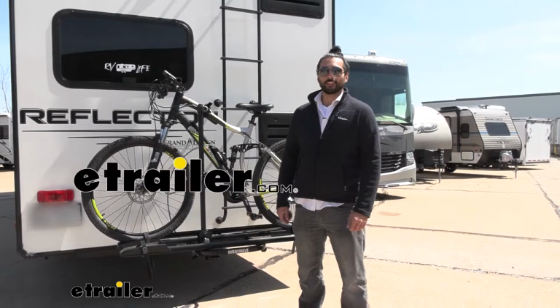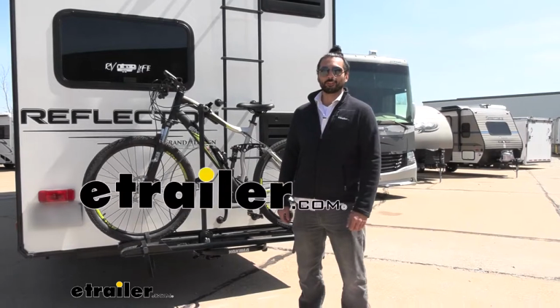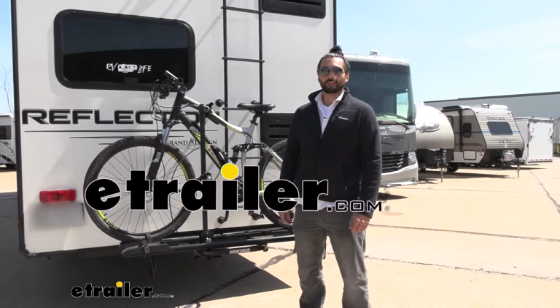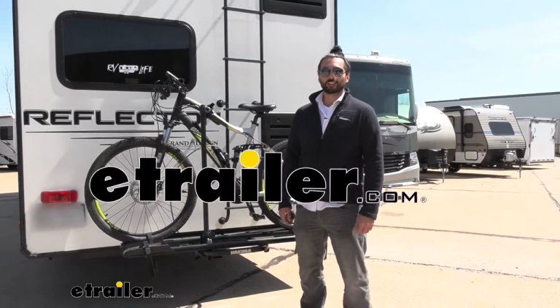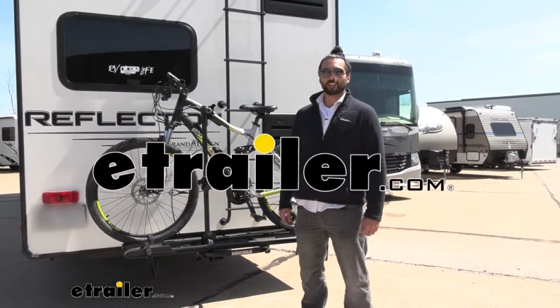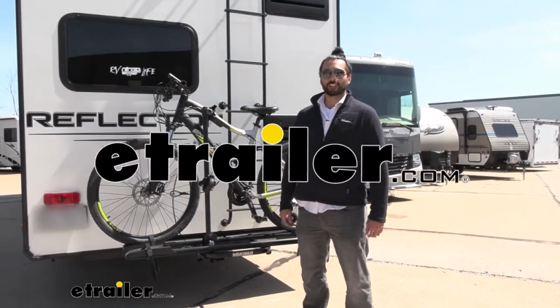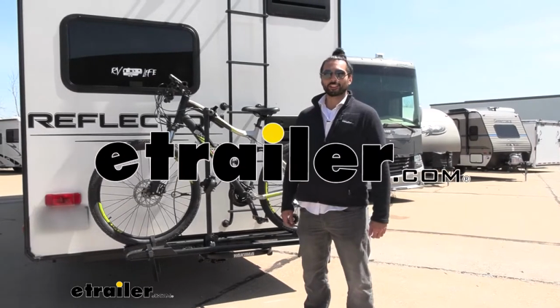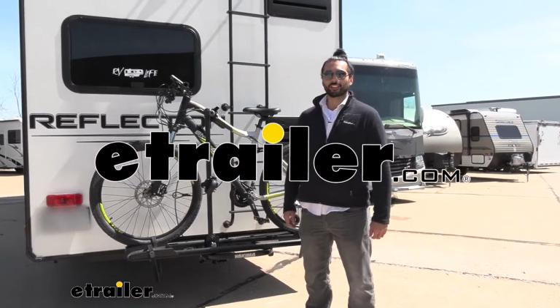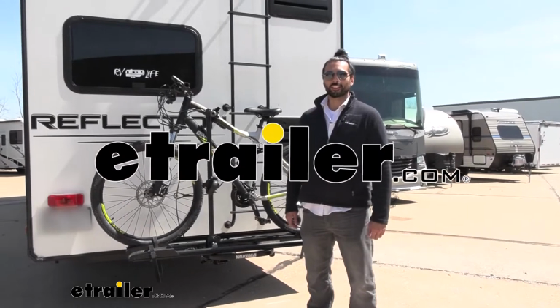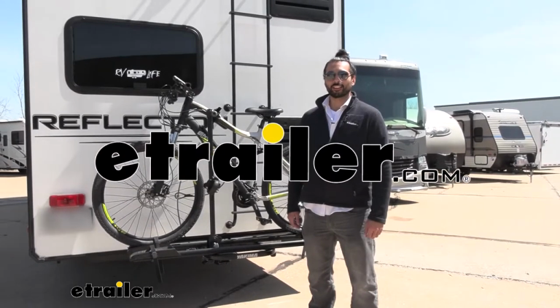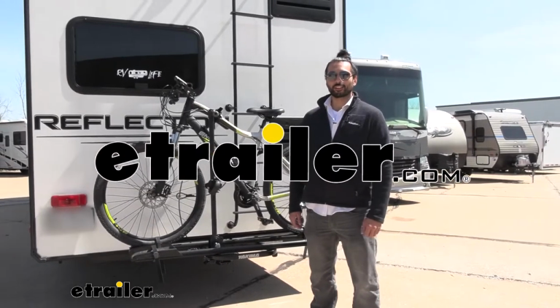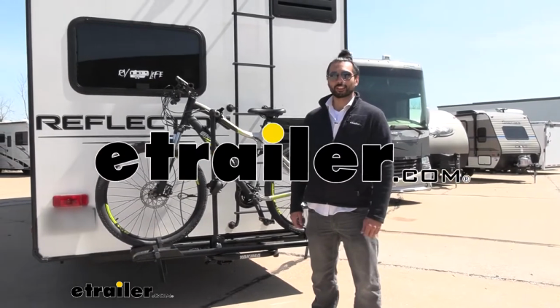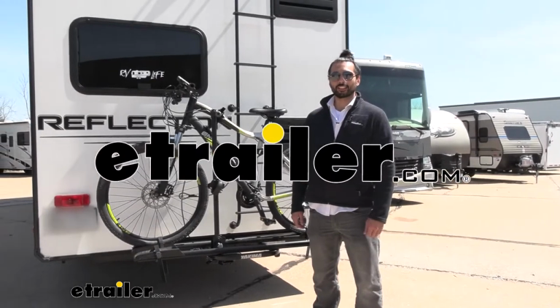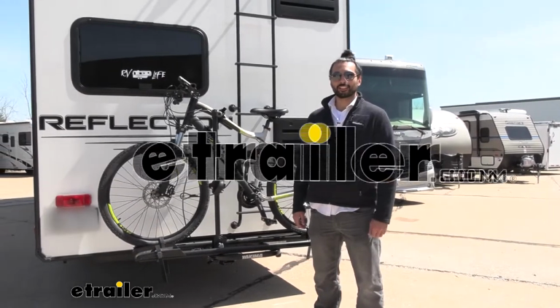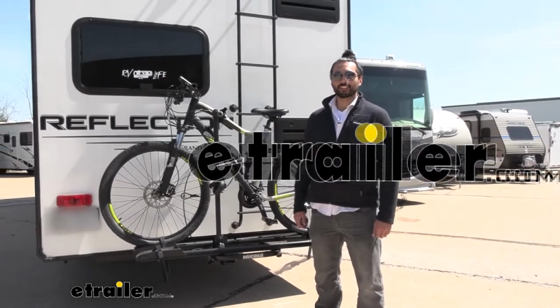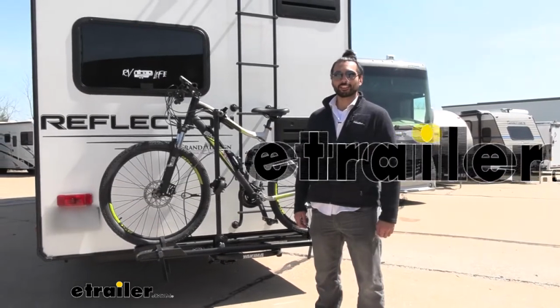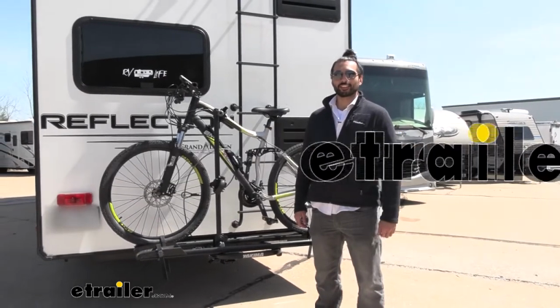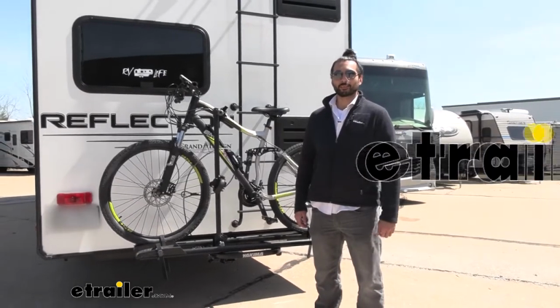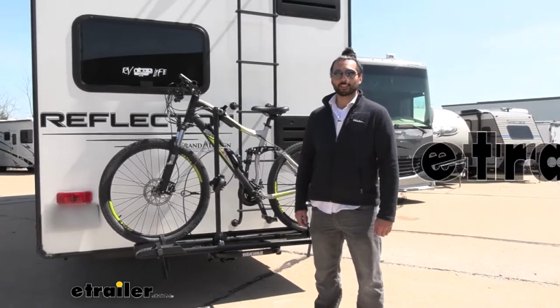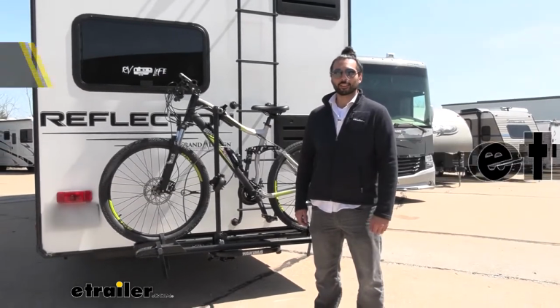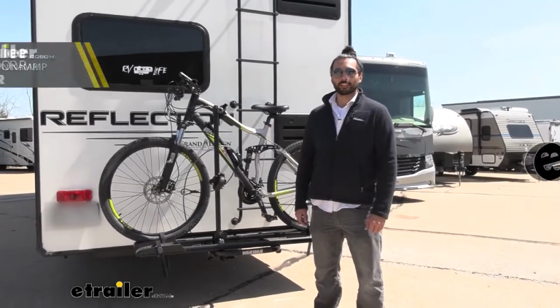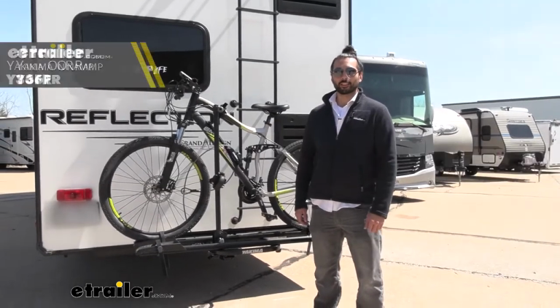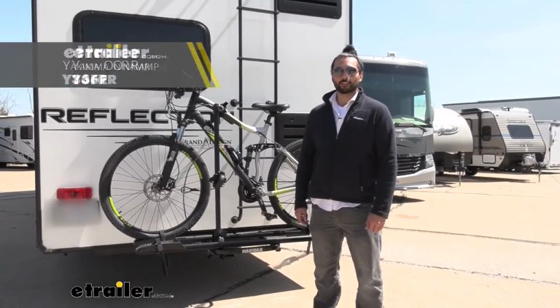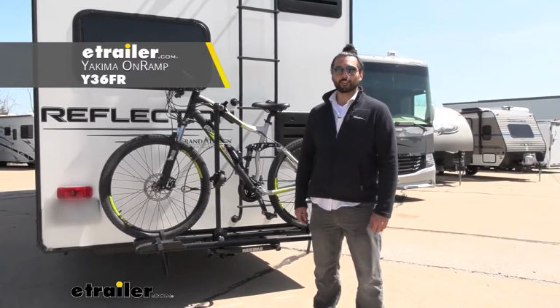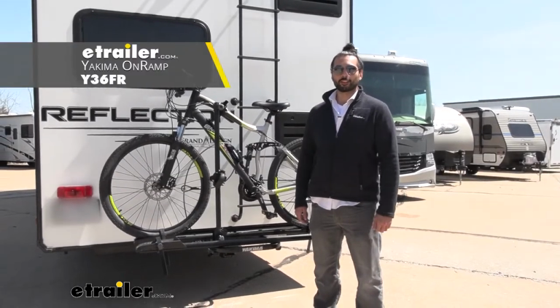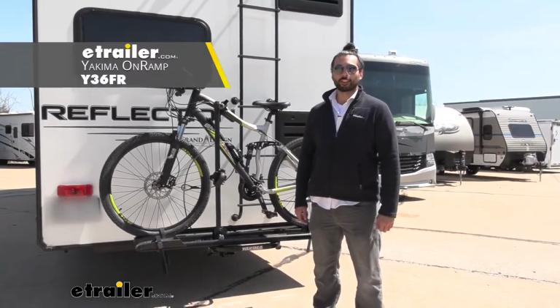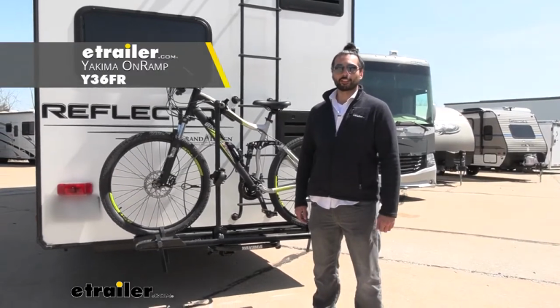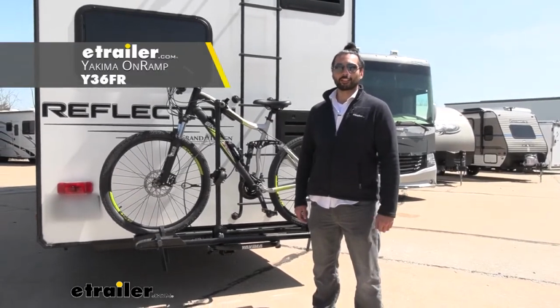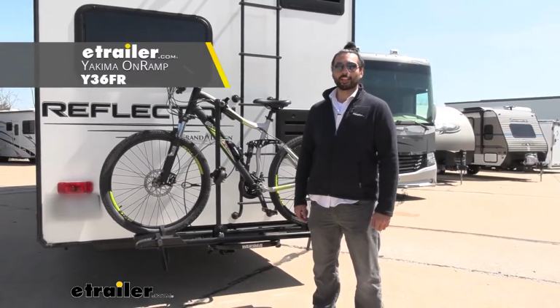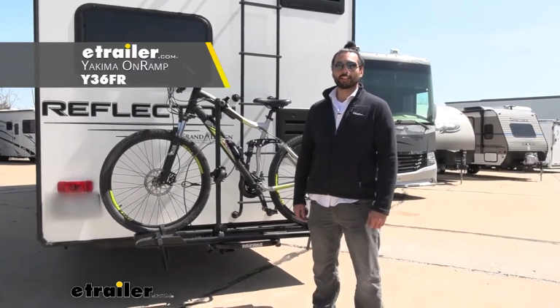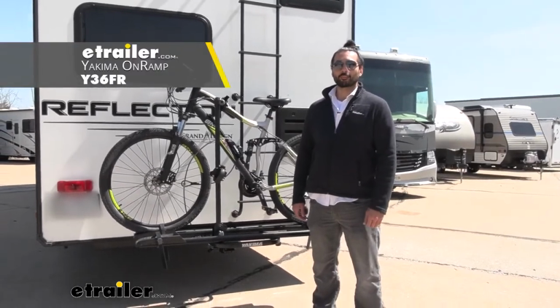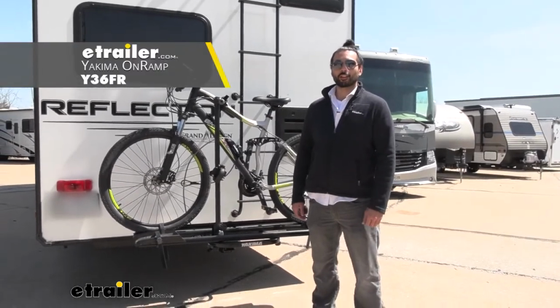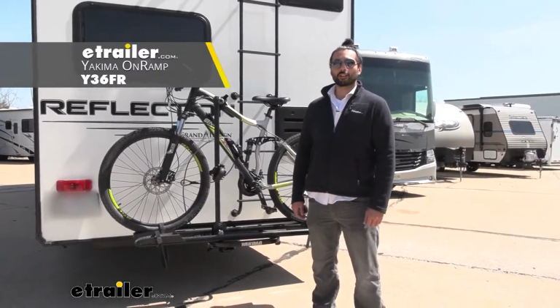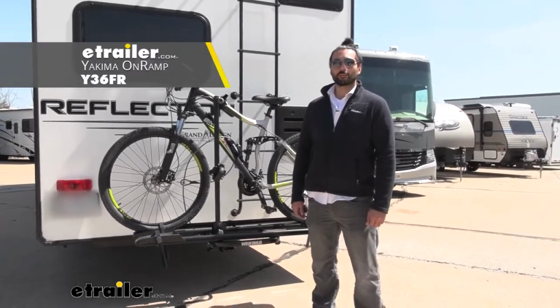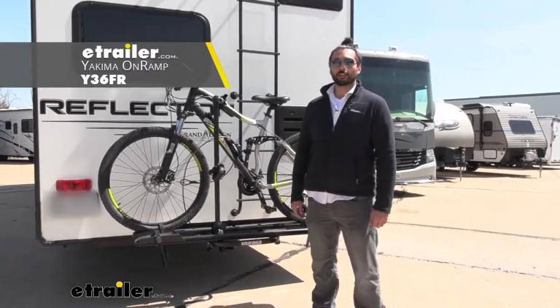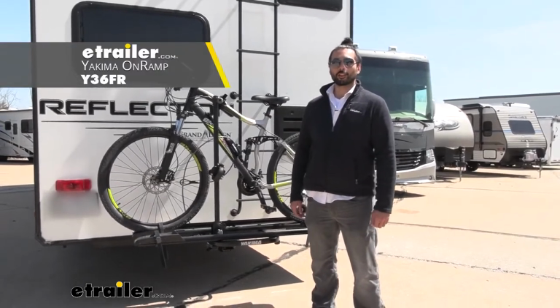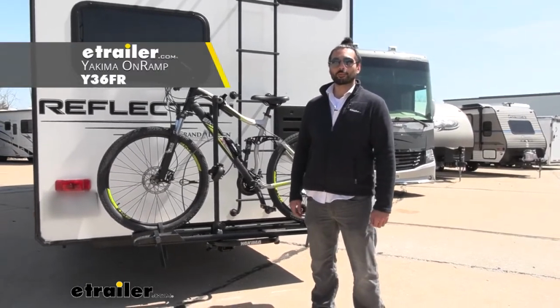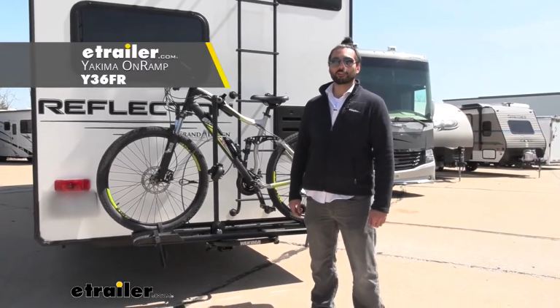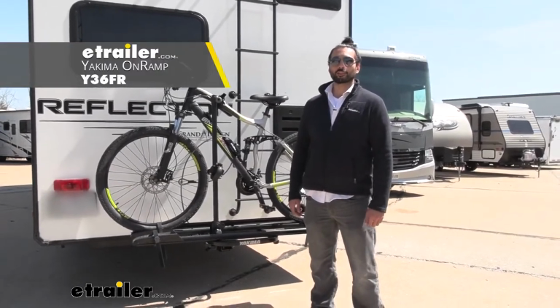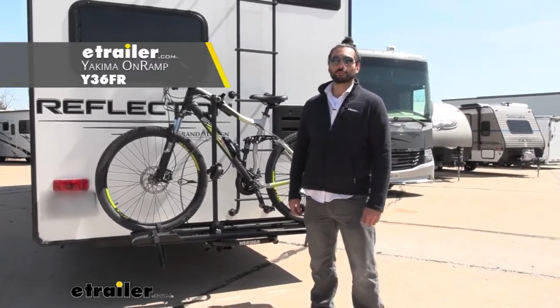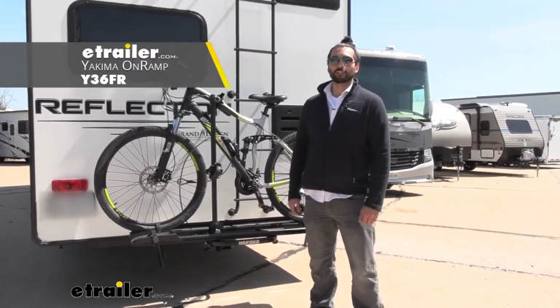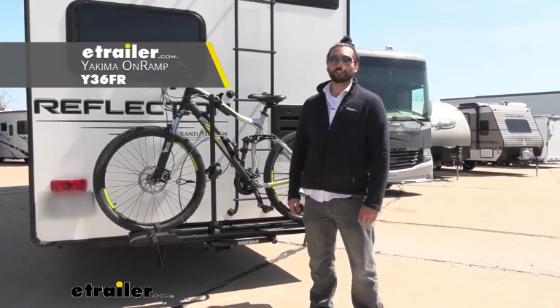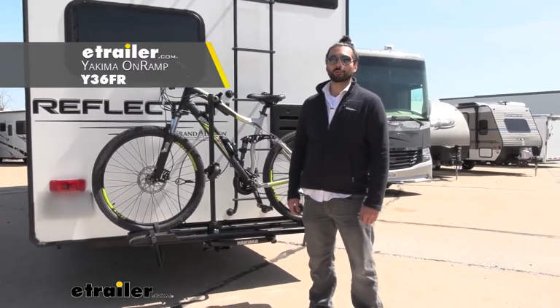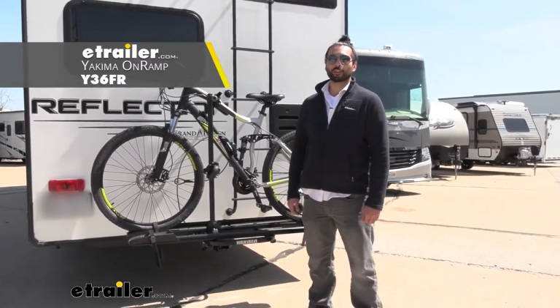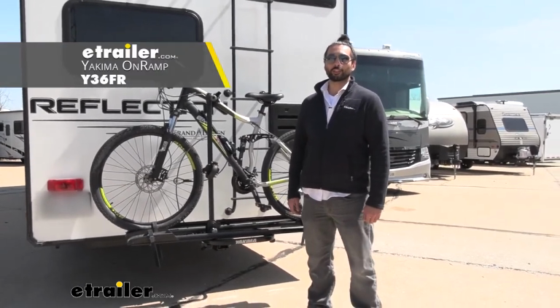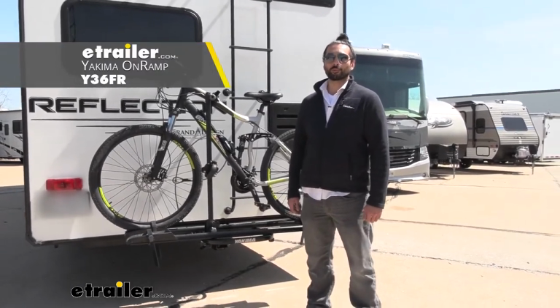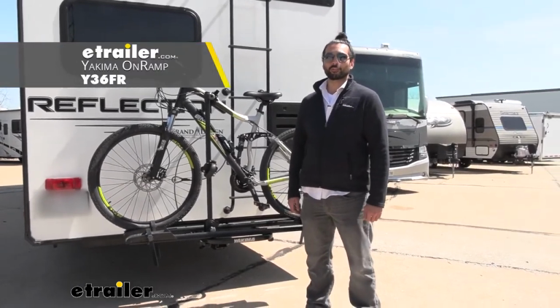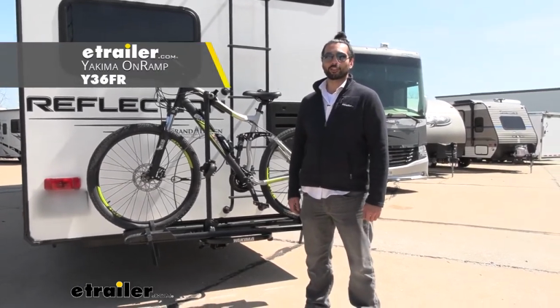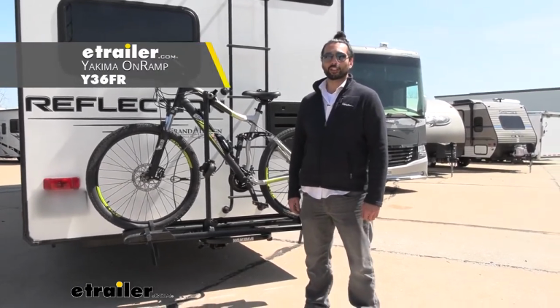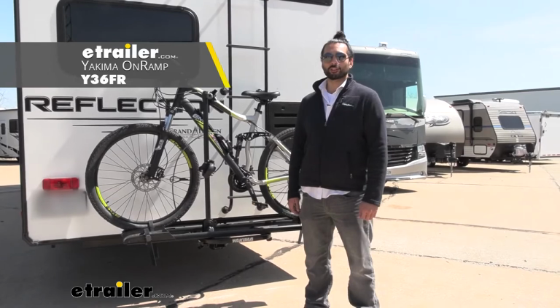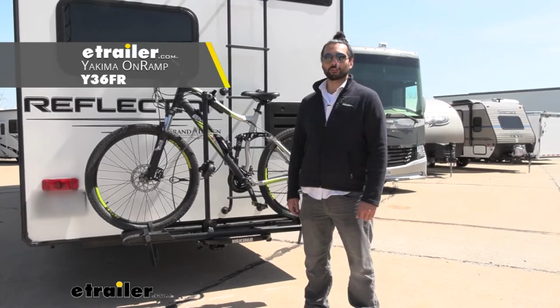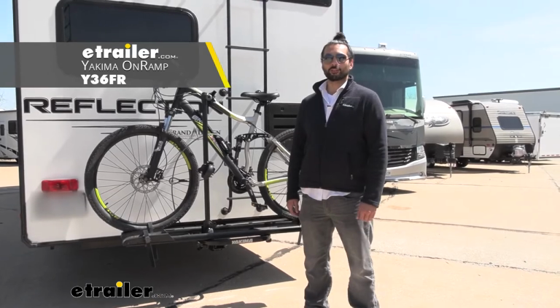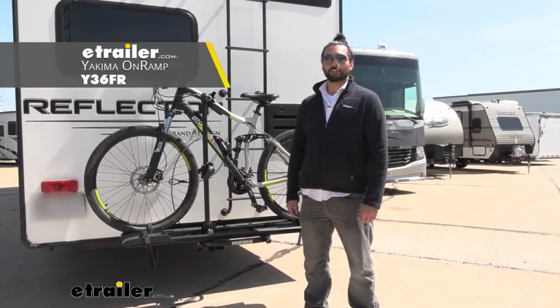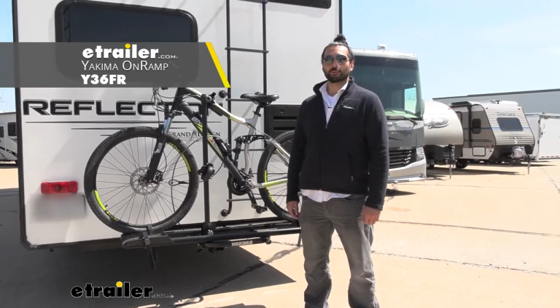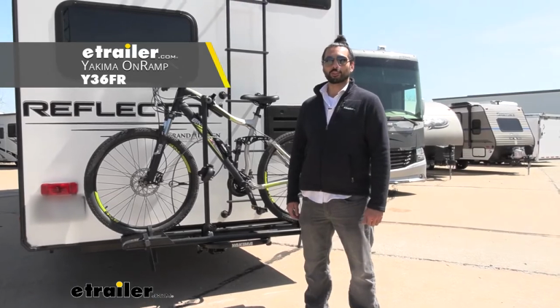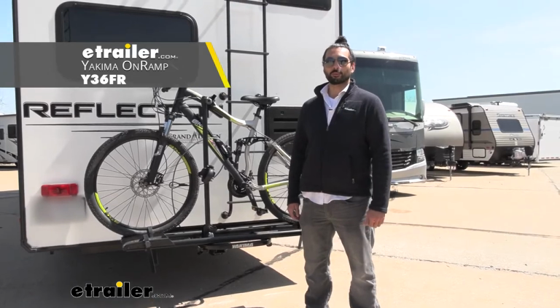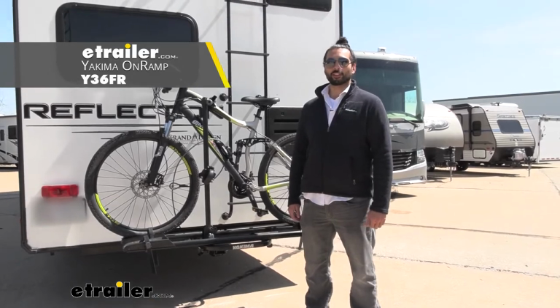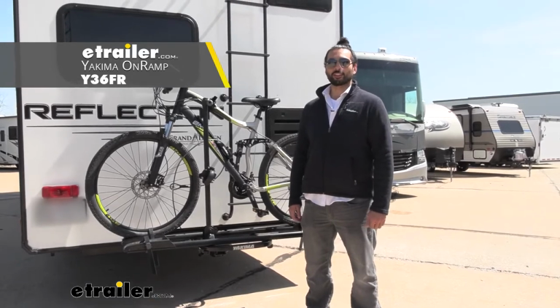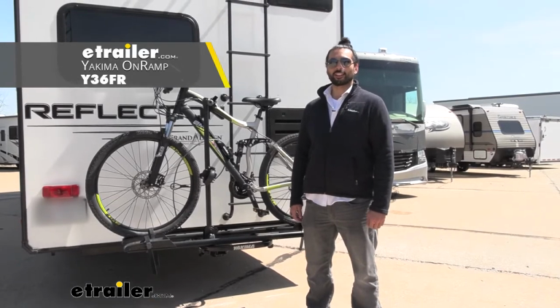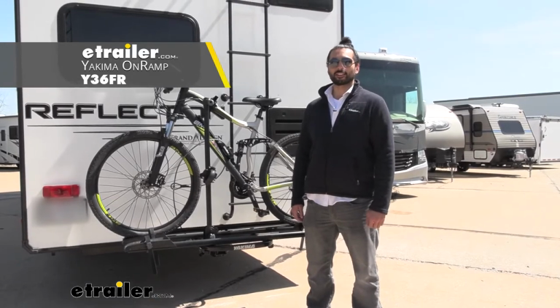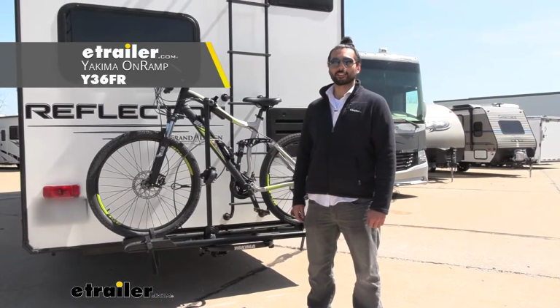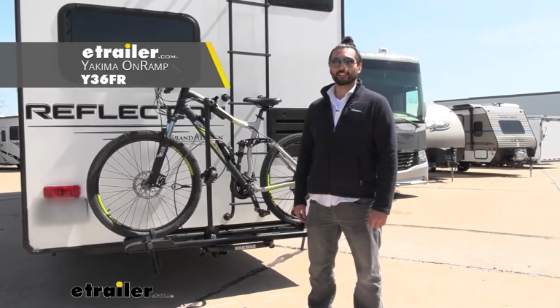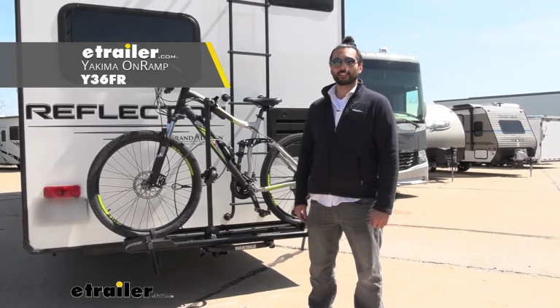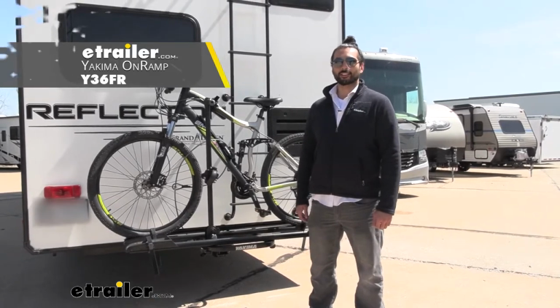Hey everyone, Charles here at eTrailer and today we're taking a look at the Yakima On Ramp on the 2020 Reflection fifth wheel by Grand Design.